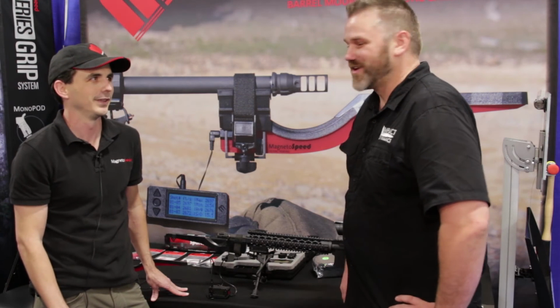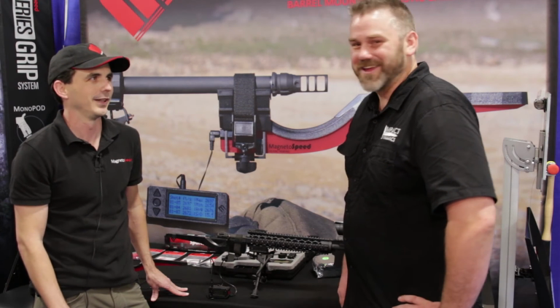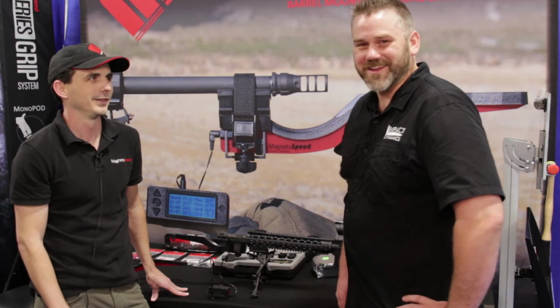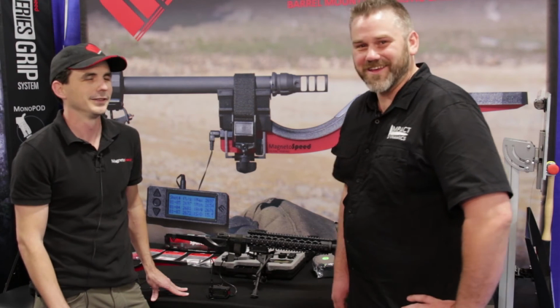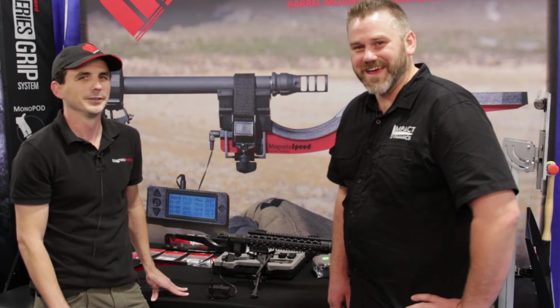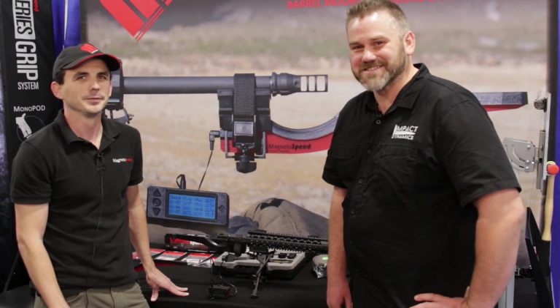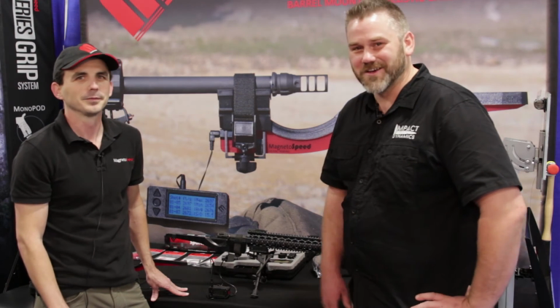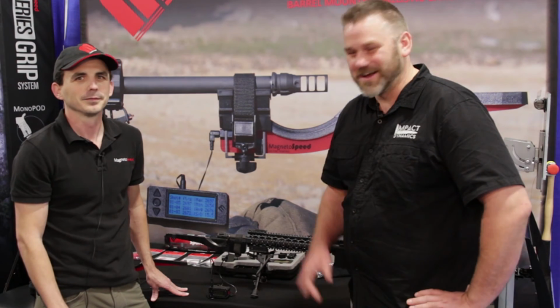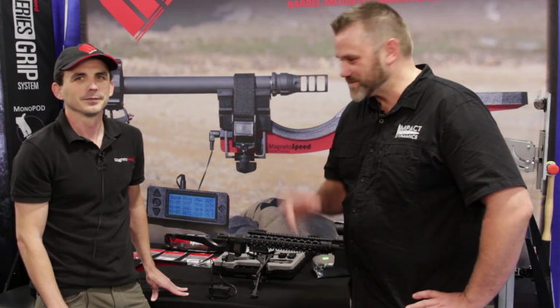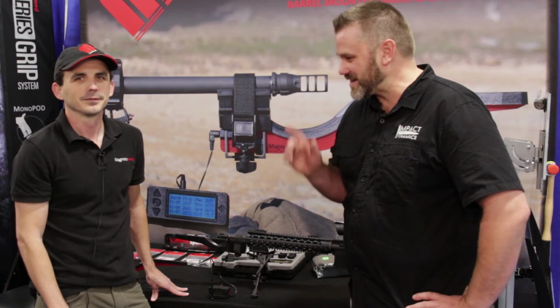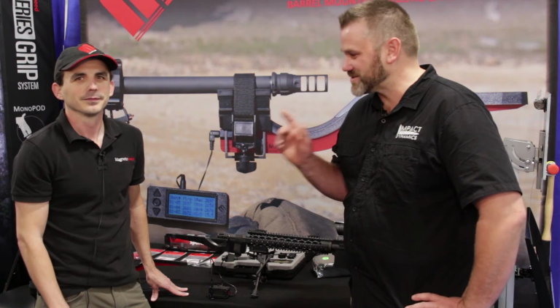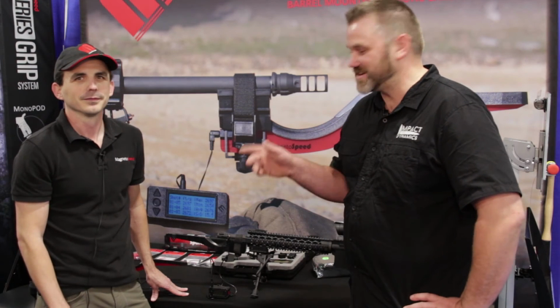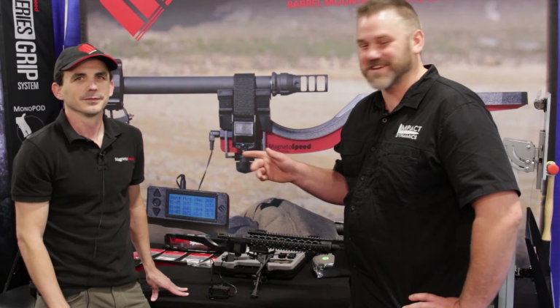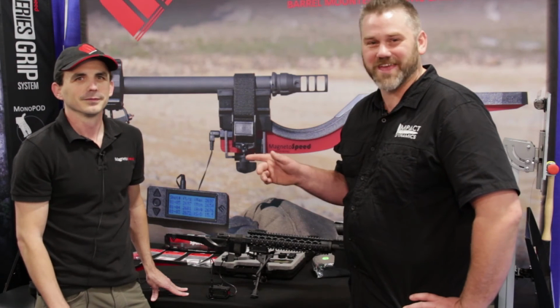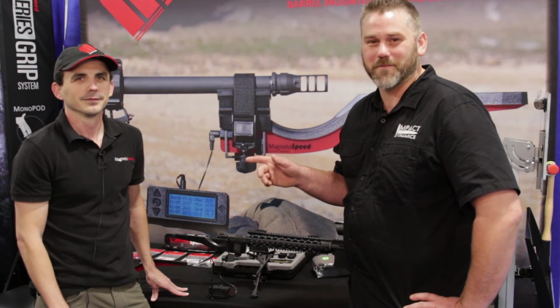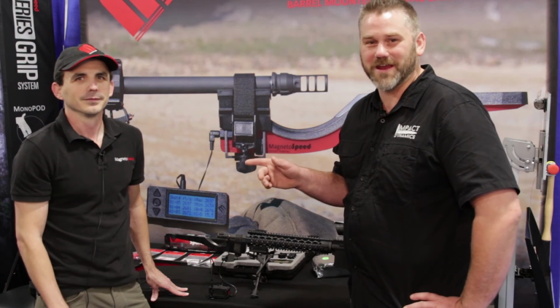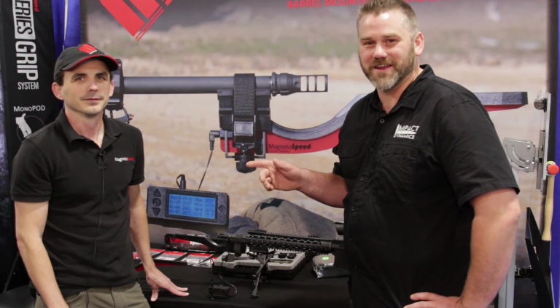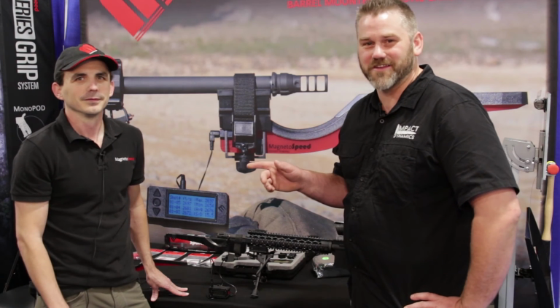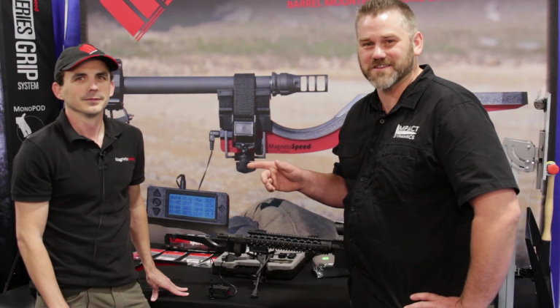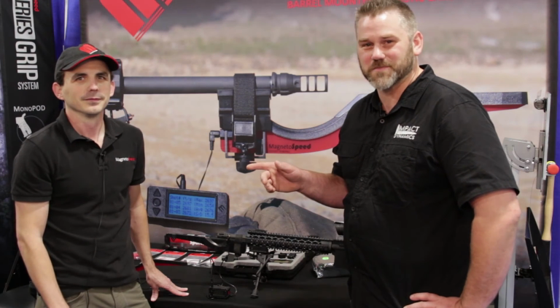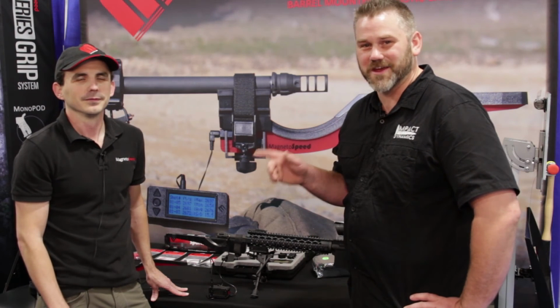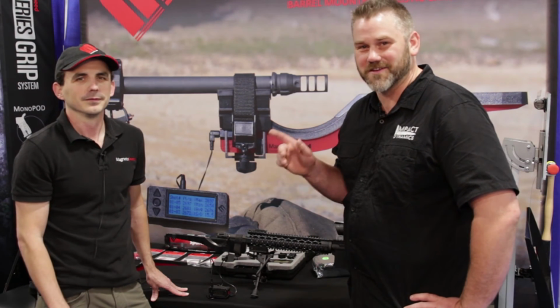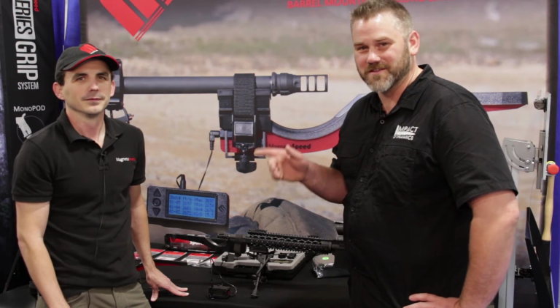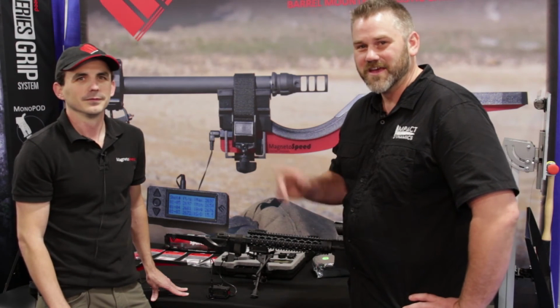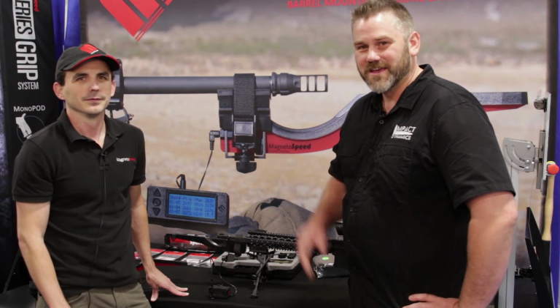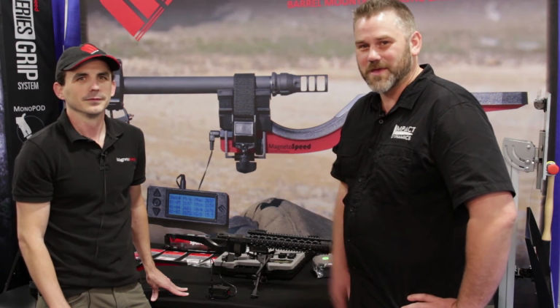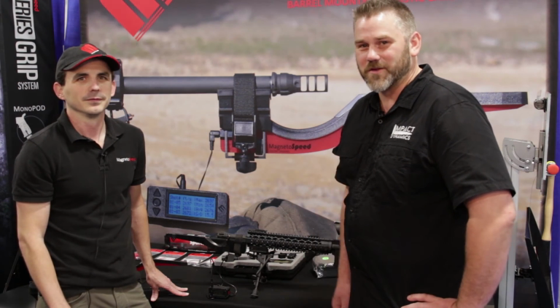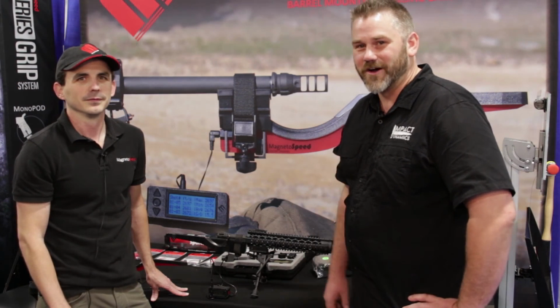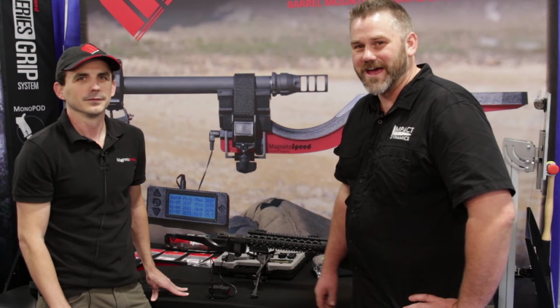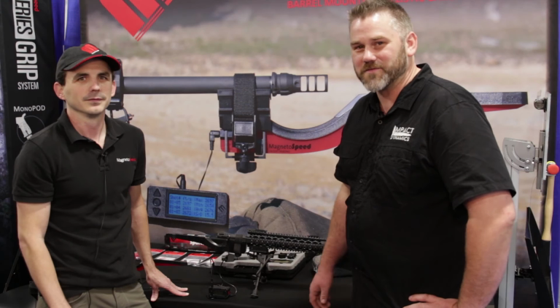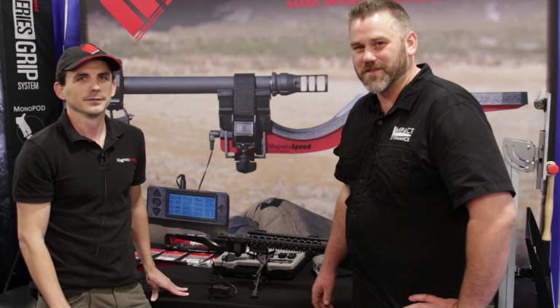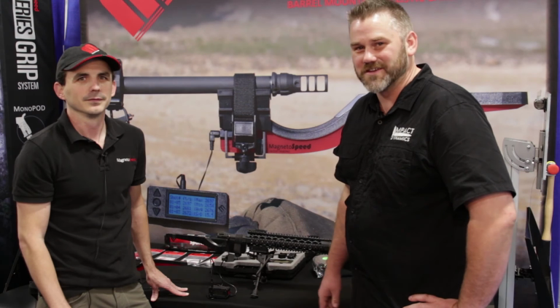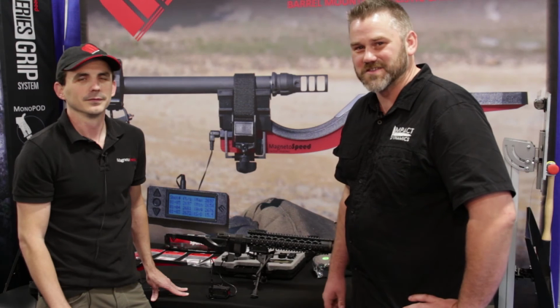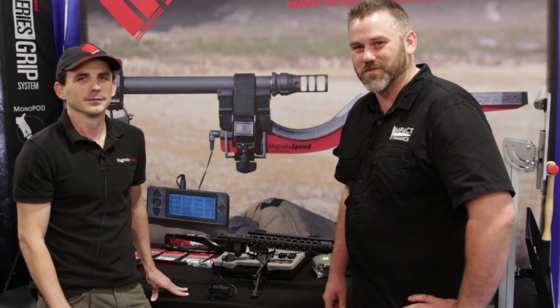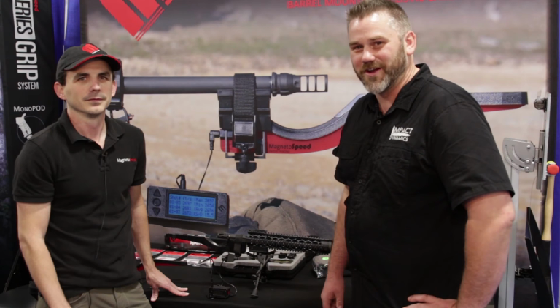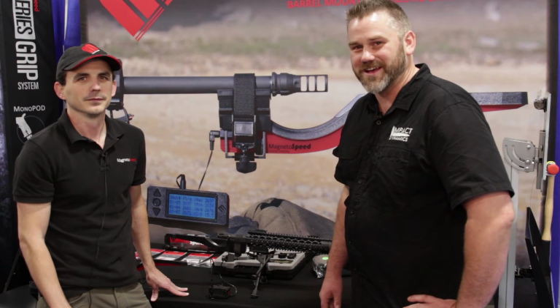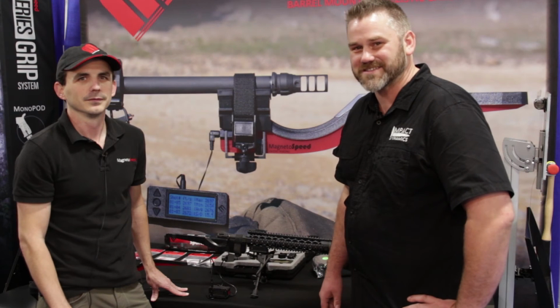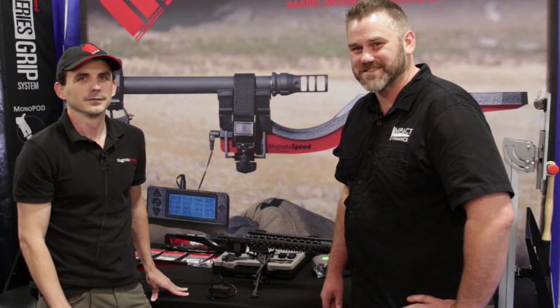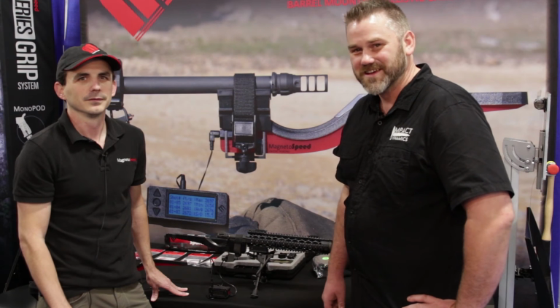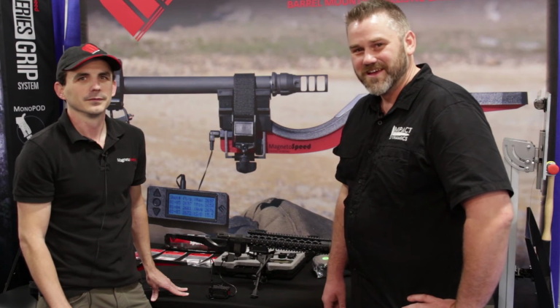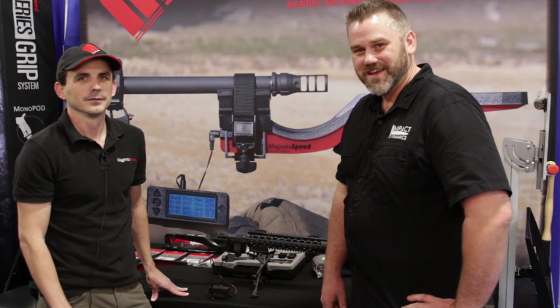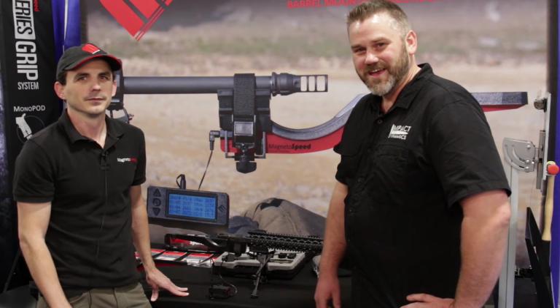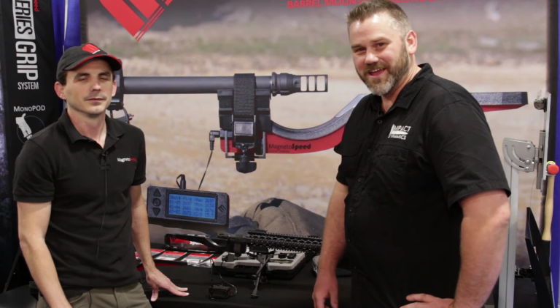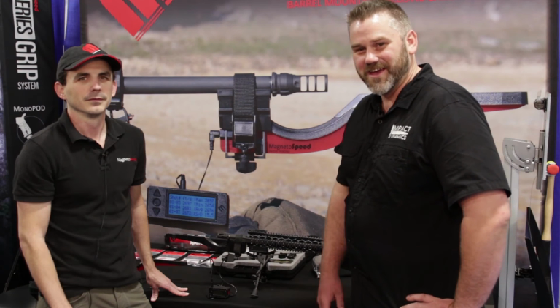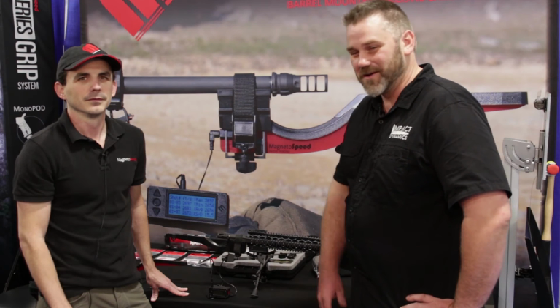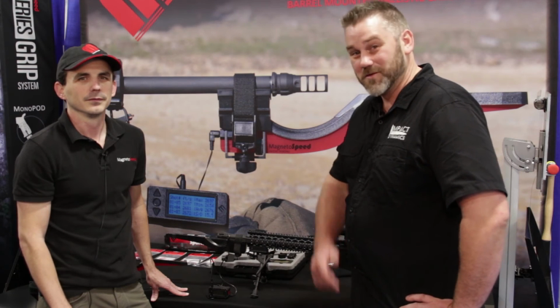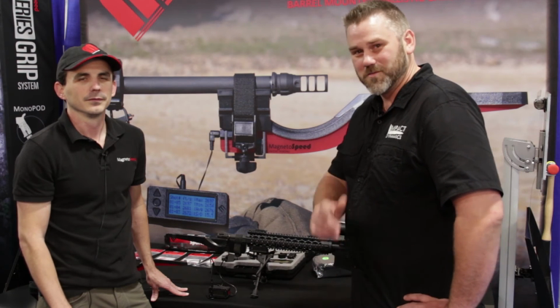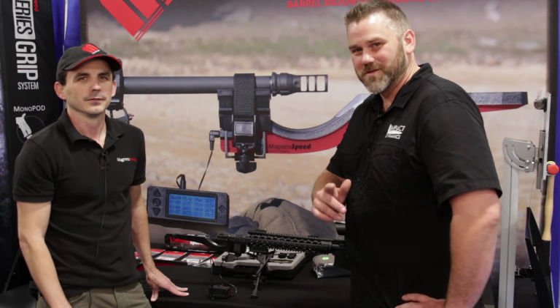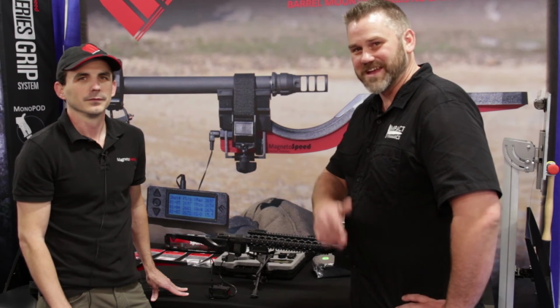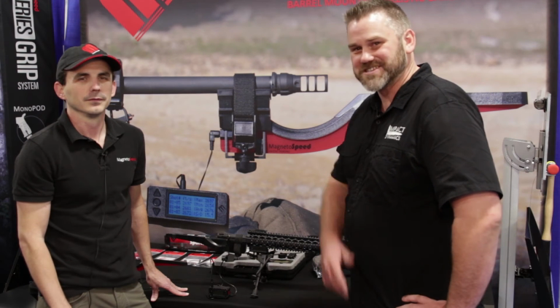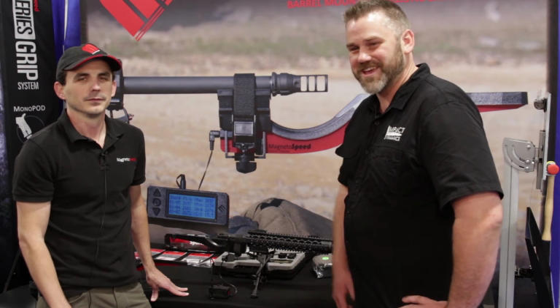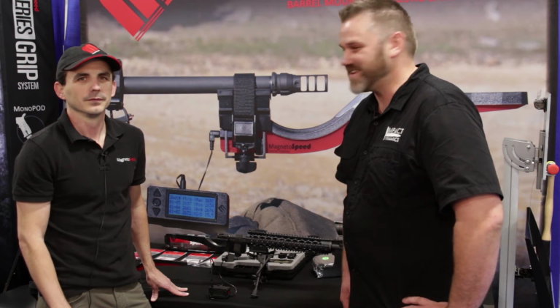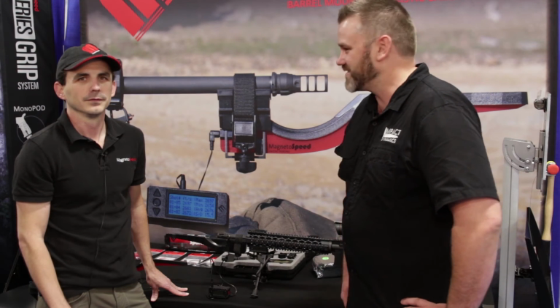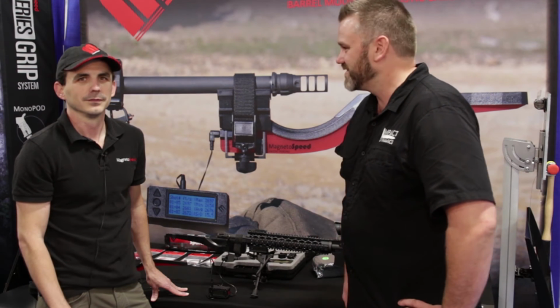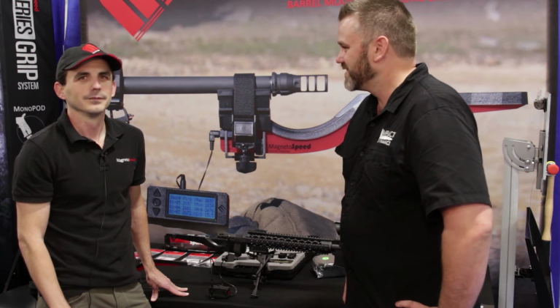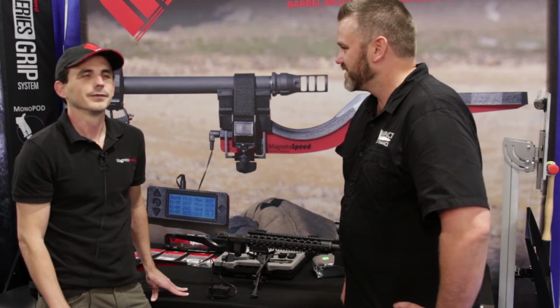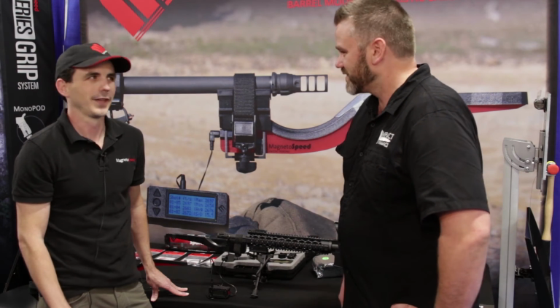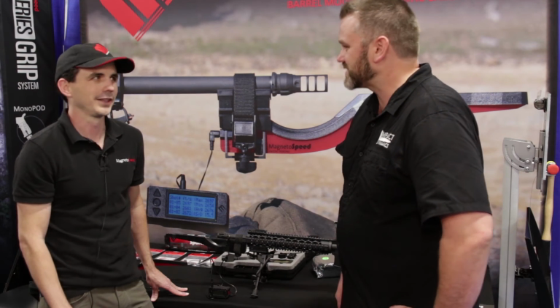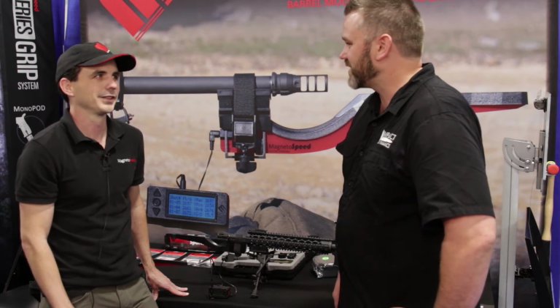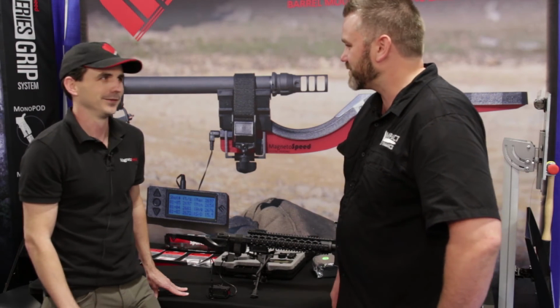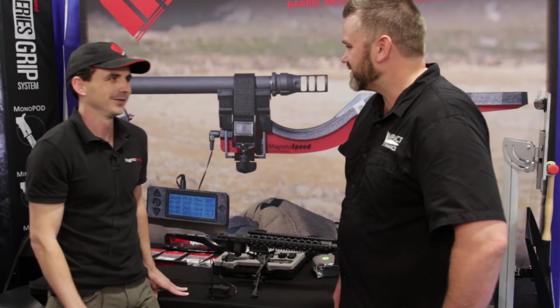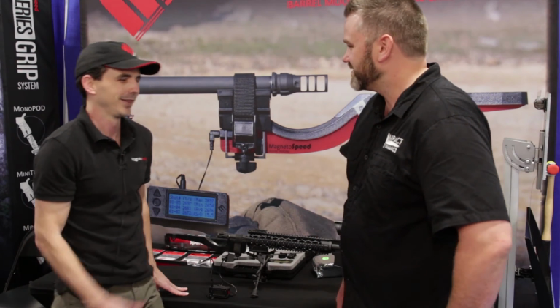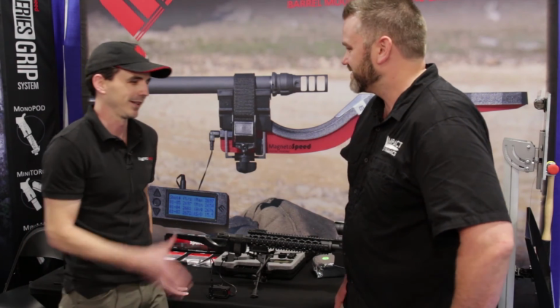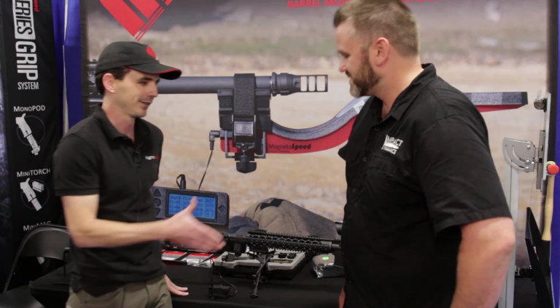Brilliant, excellent guys. Make sure you check out MagnetoSpeed, keep an eye out for those new products and we'll catch you again. Thanks Ivan. Thanks.